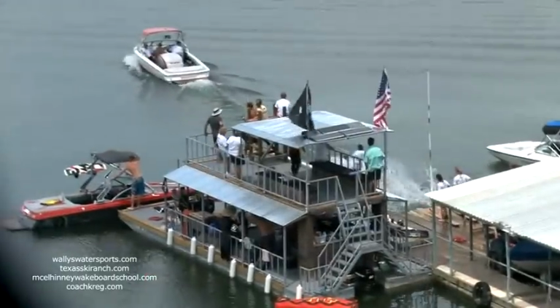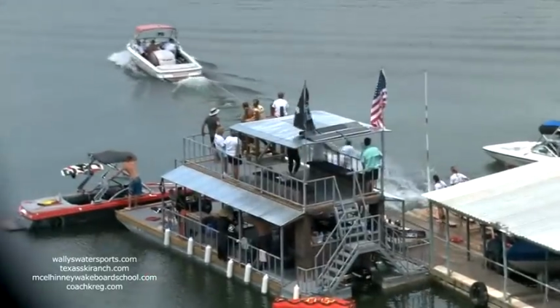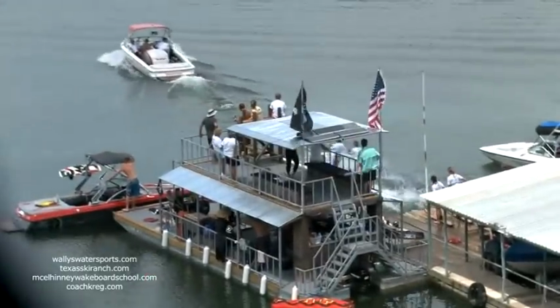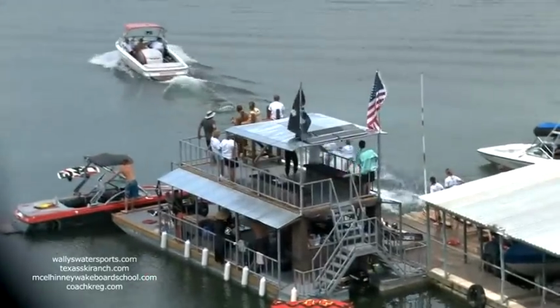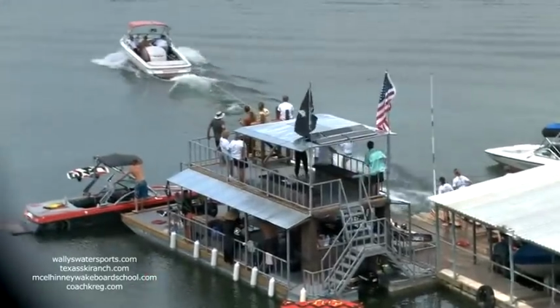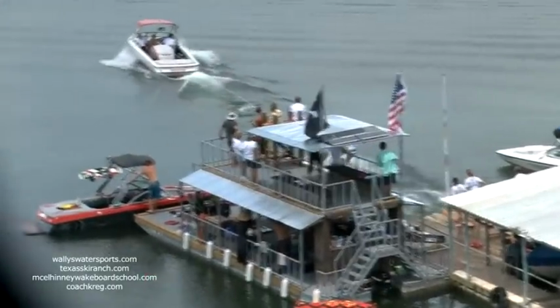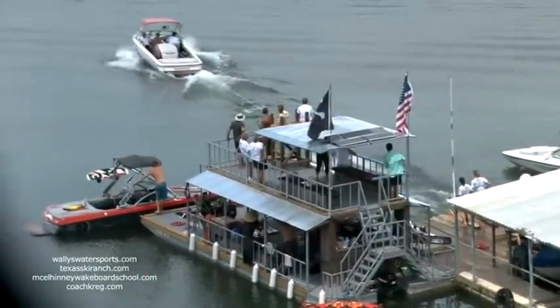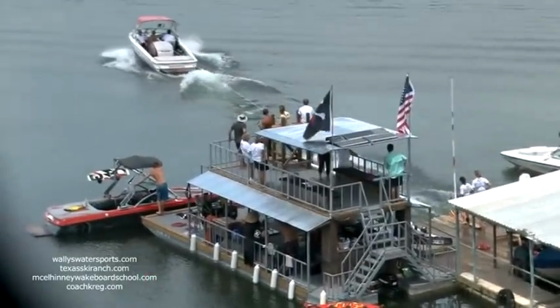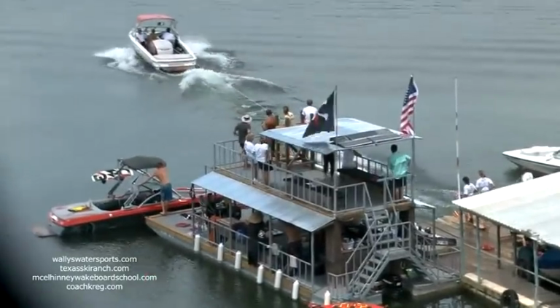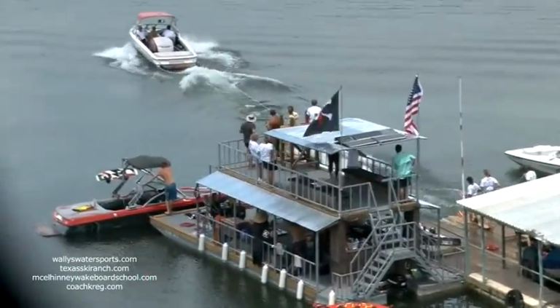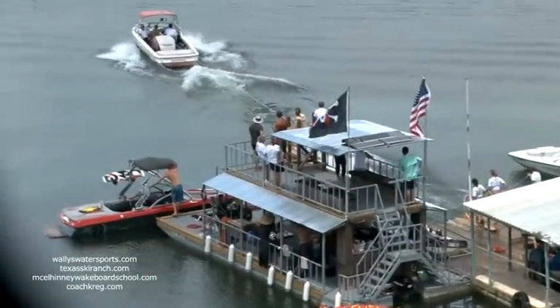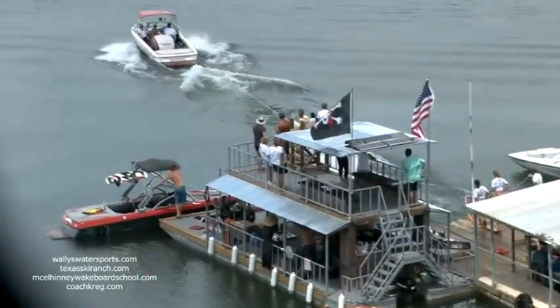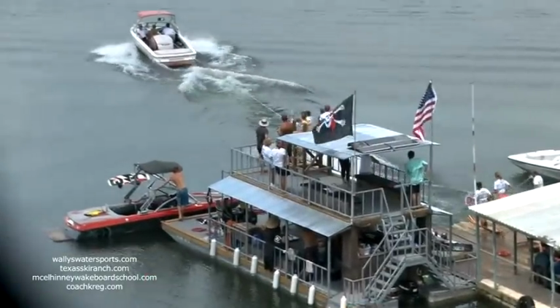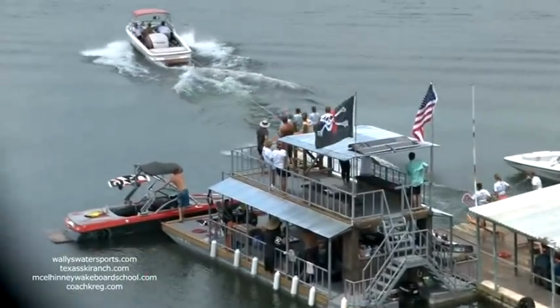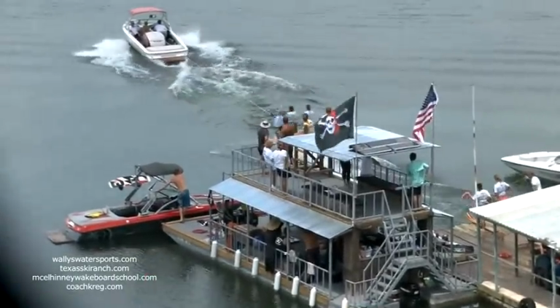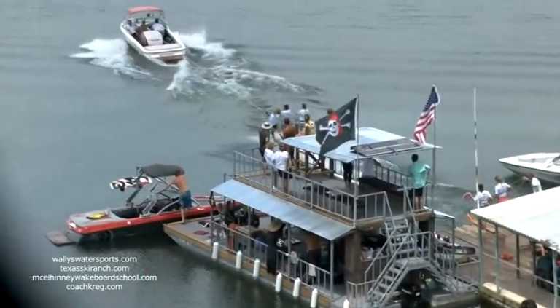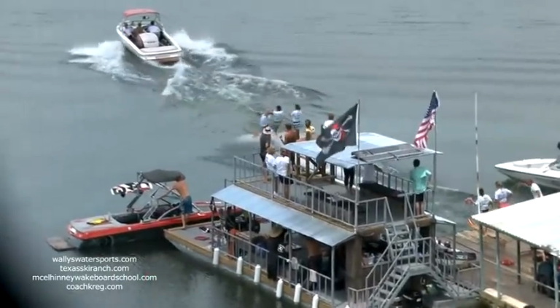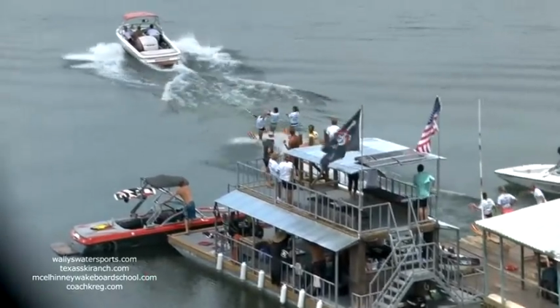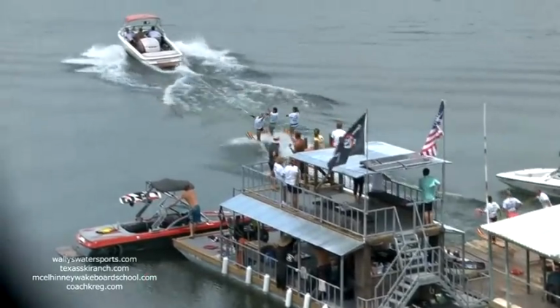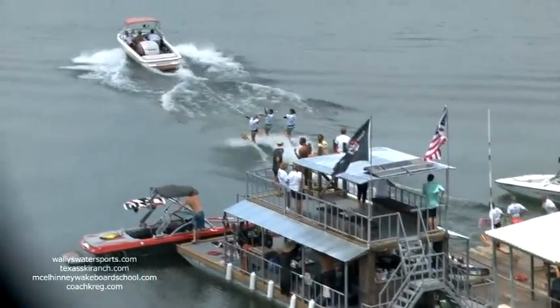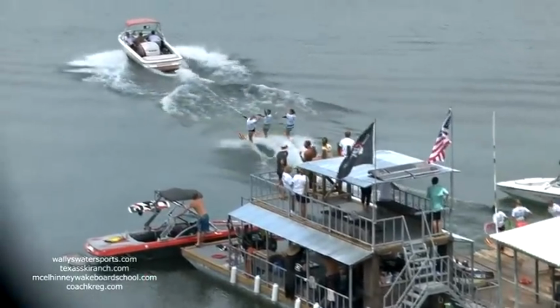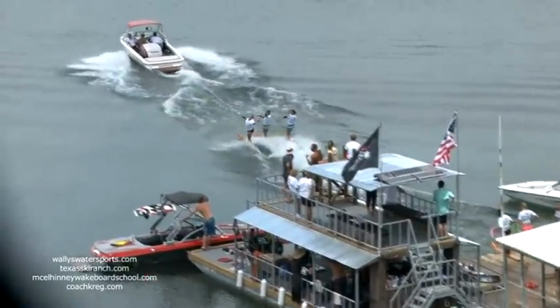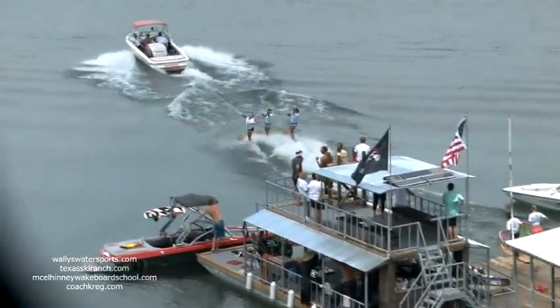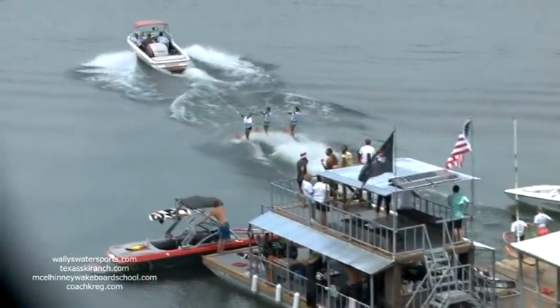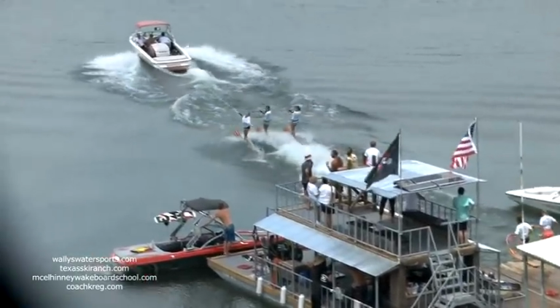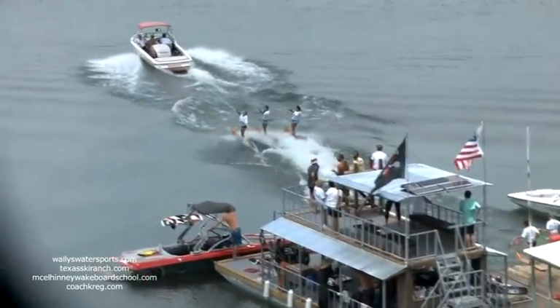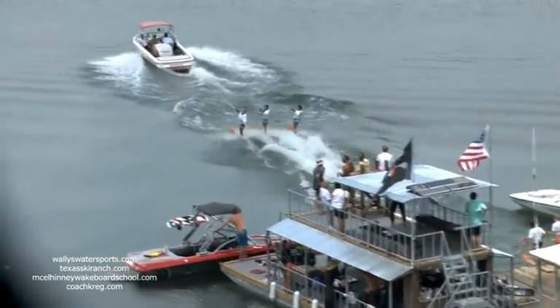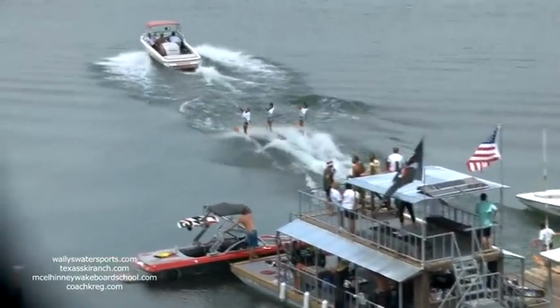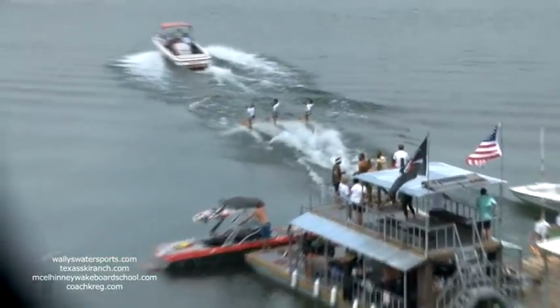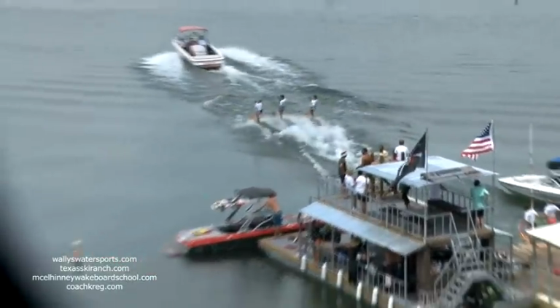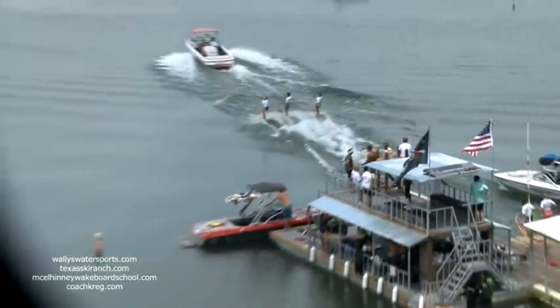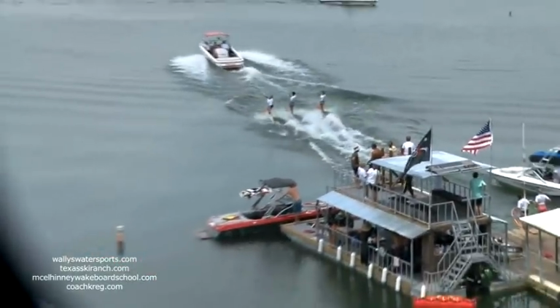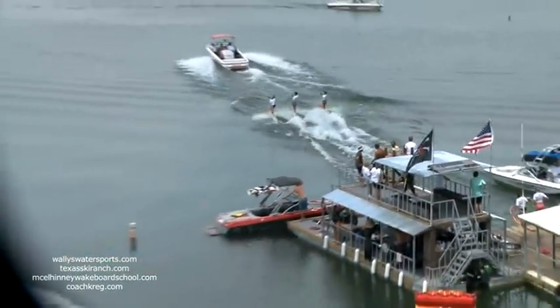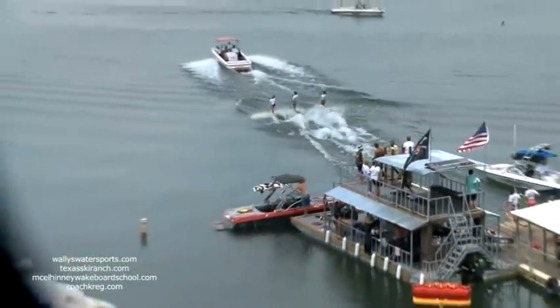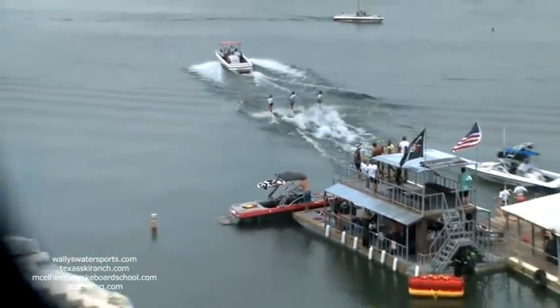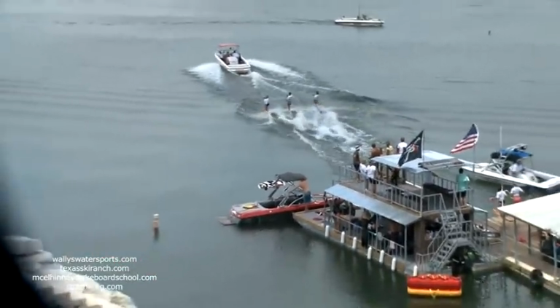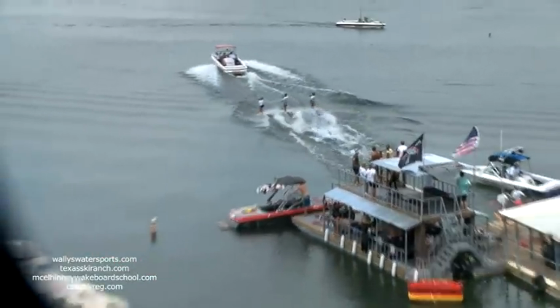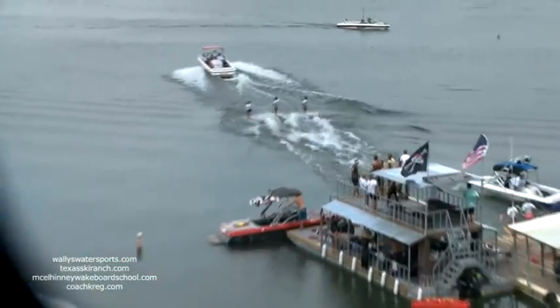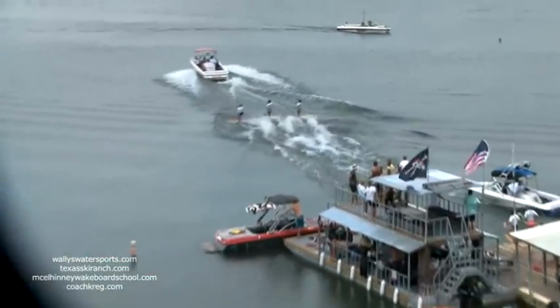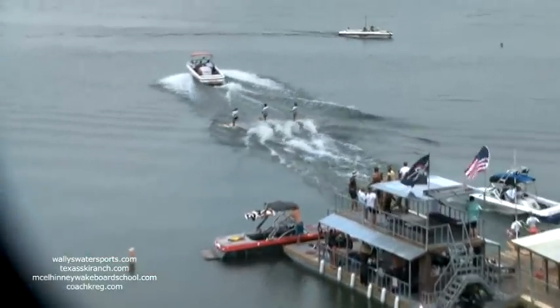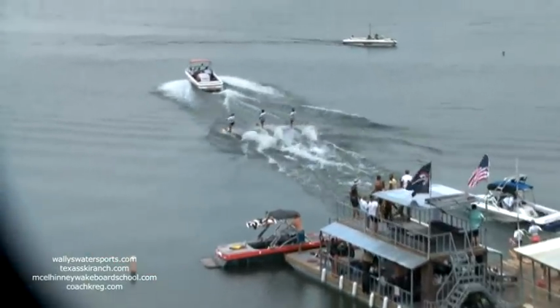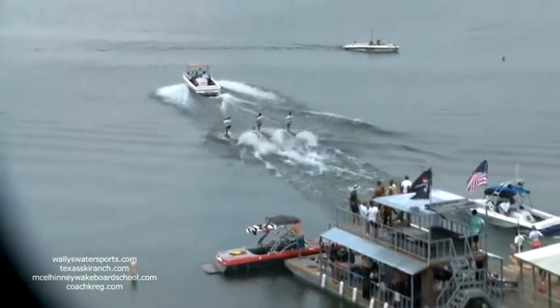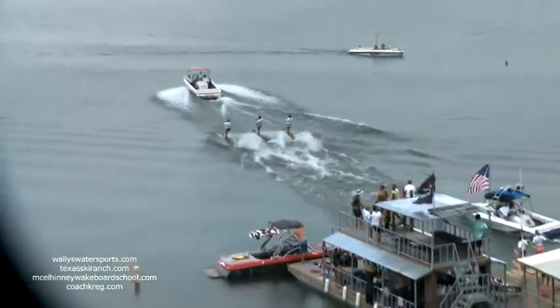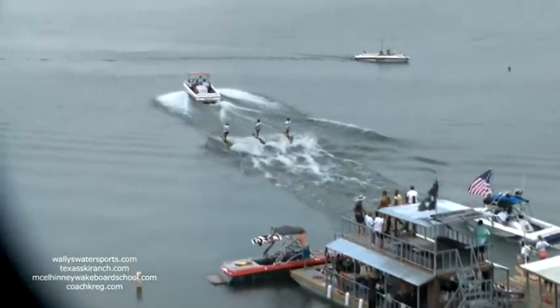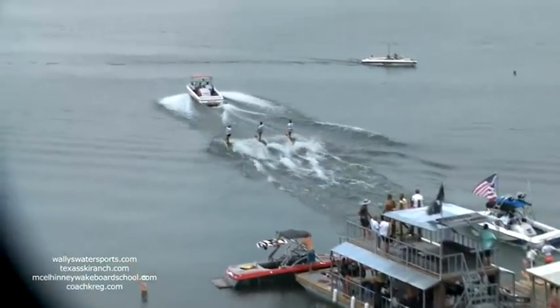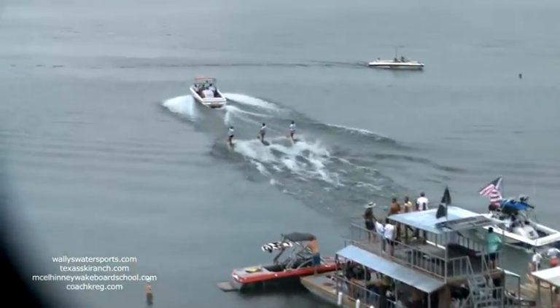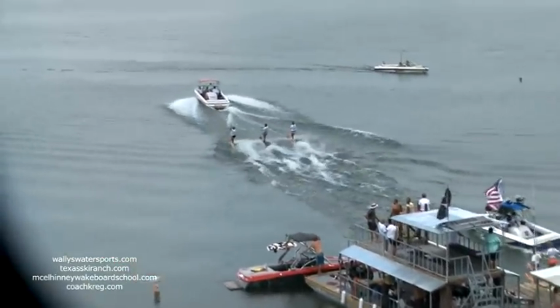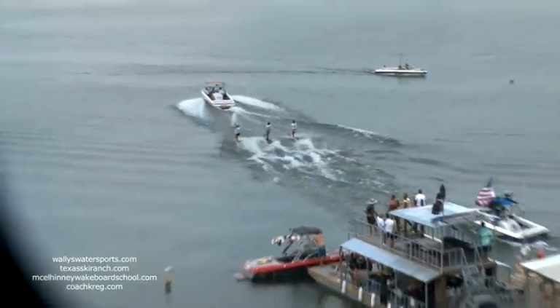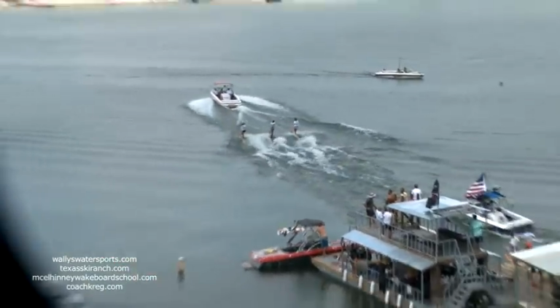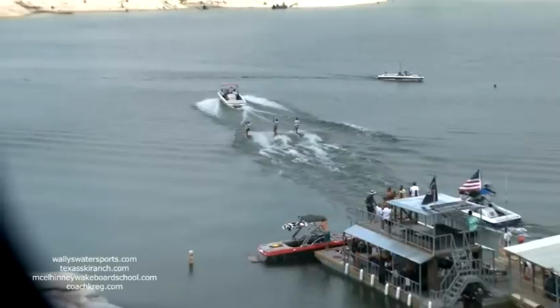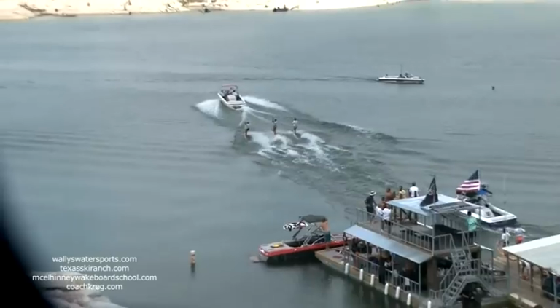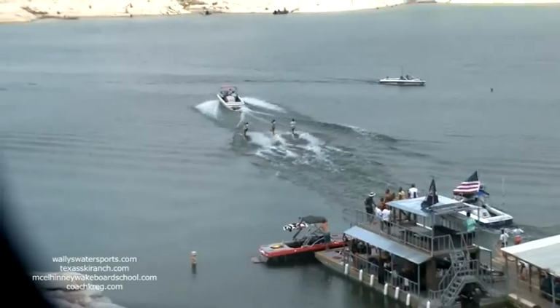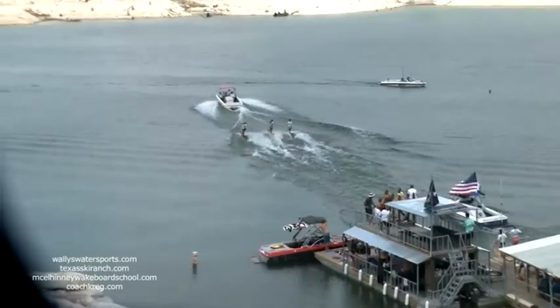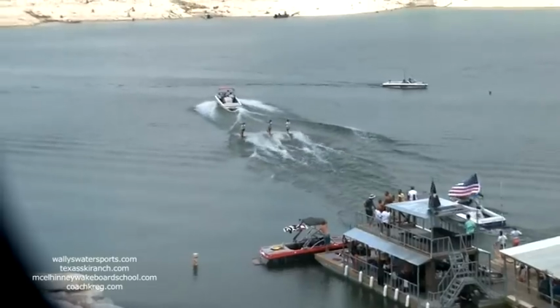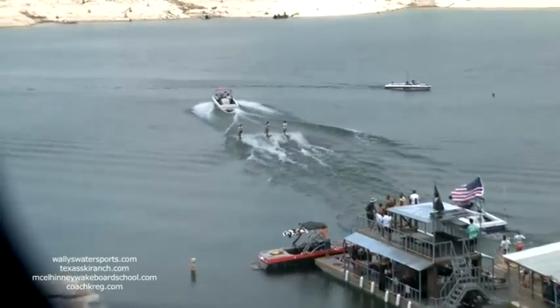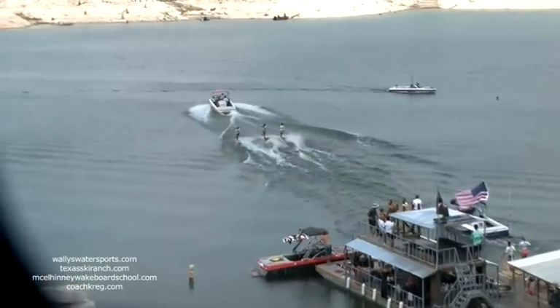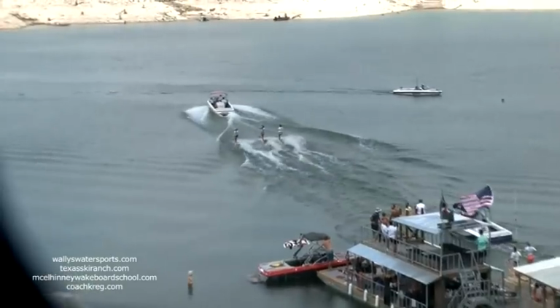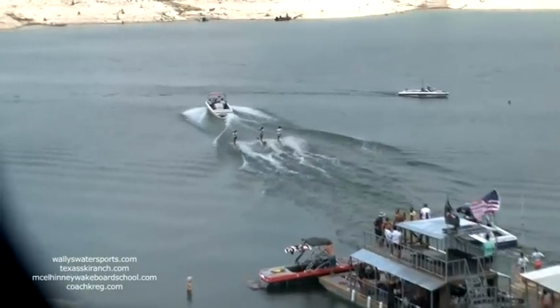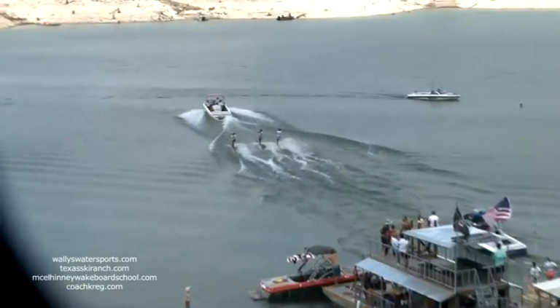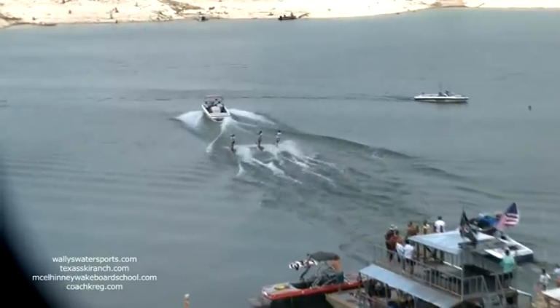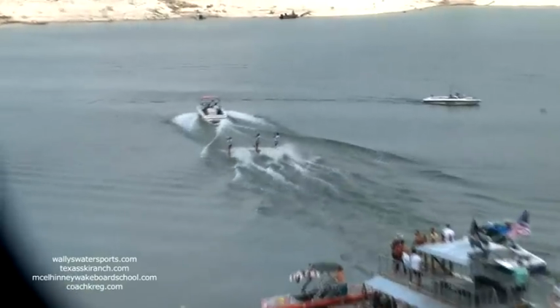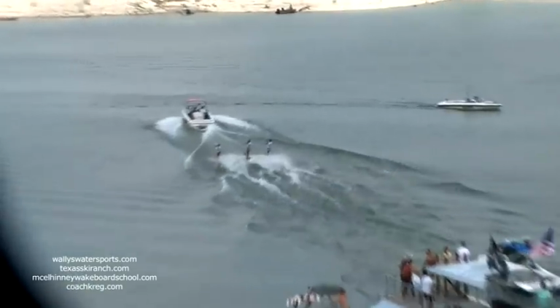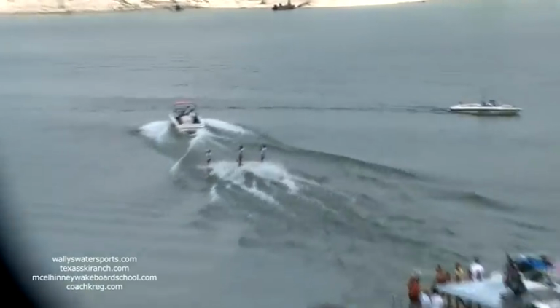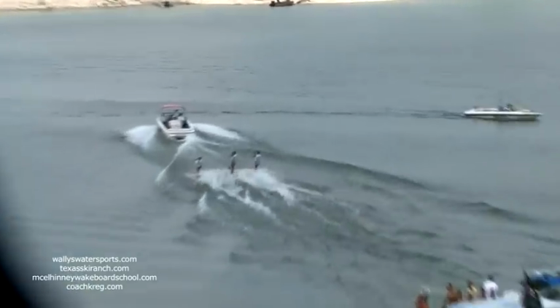Boat number one will be Louise, Holly, and Sarah. Boat number two will be Shirley, Sarah, and Sam.